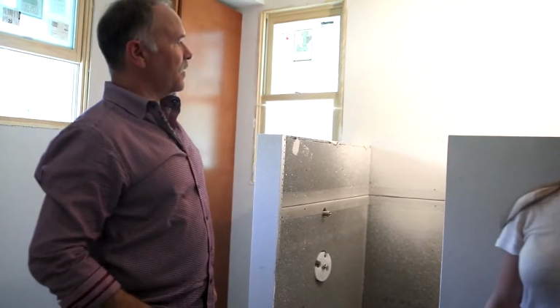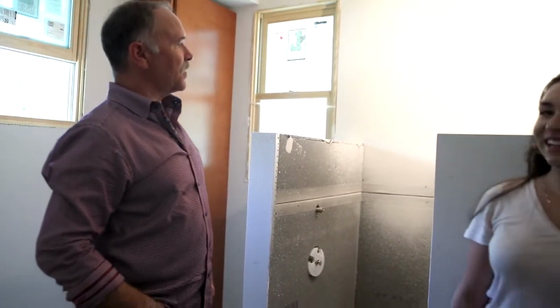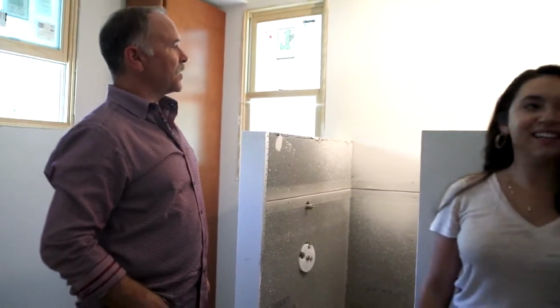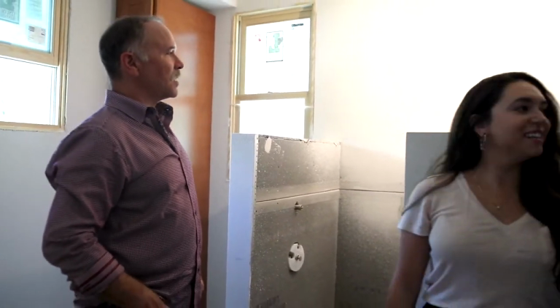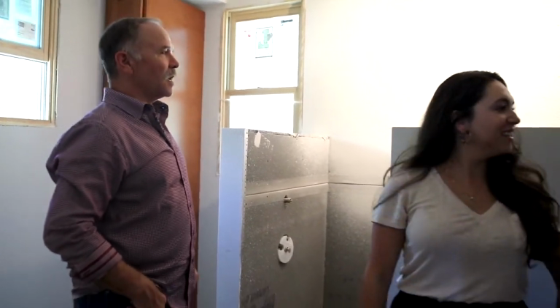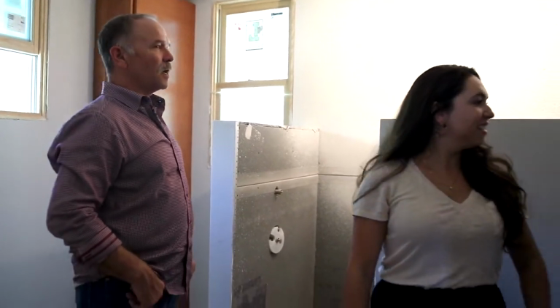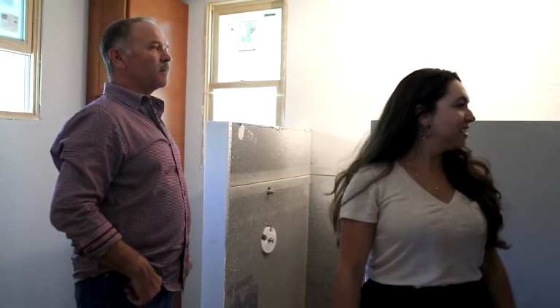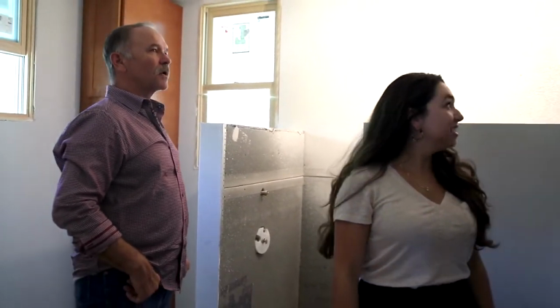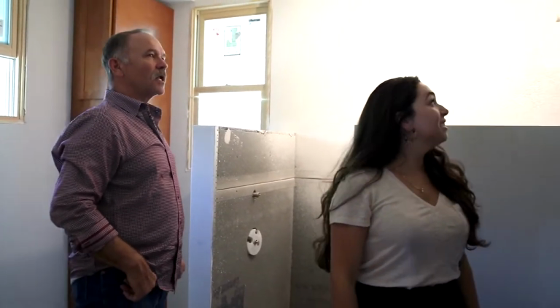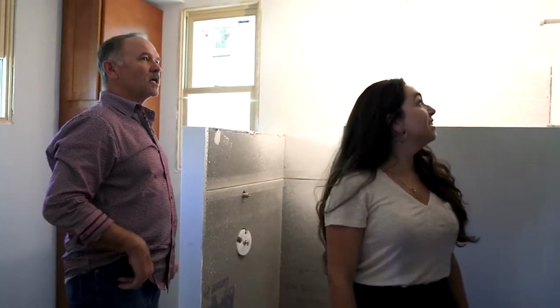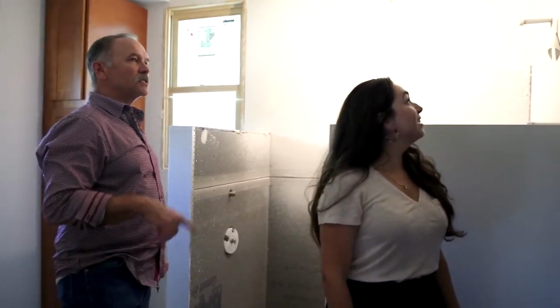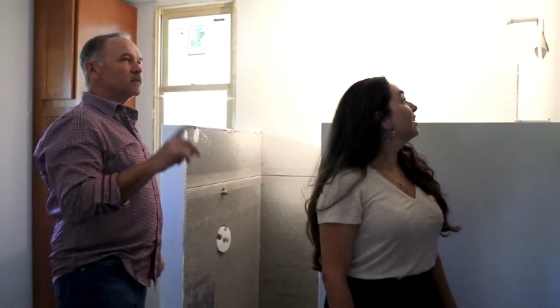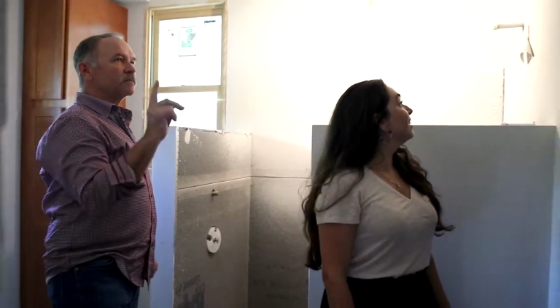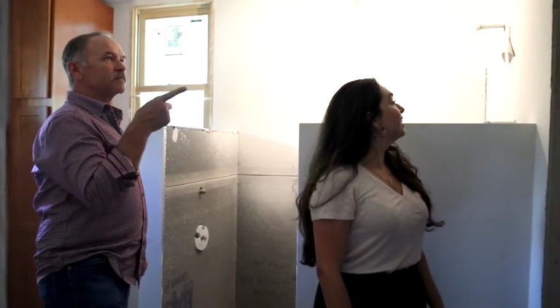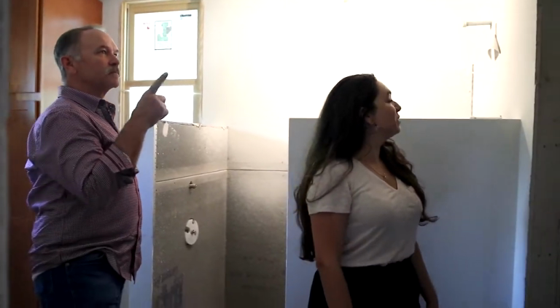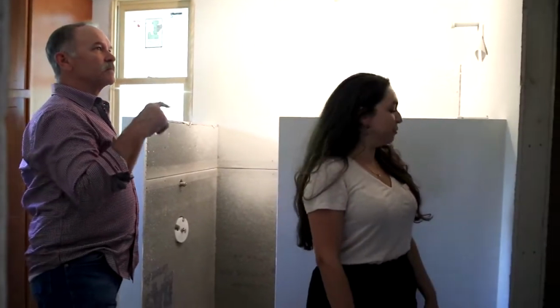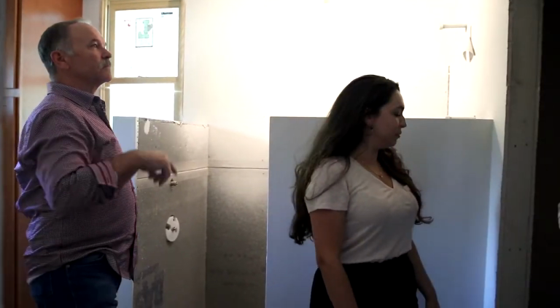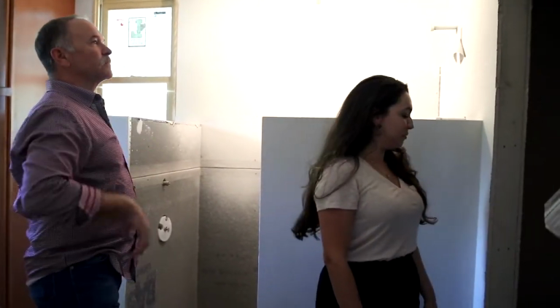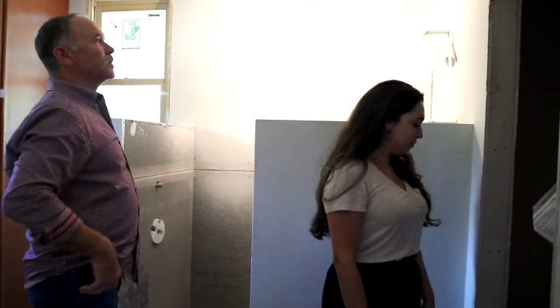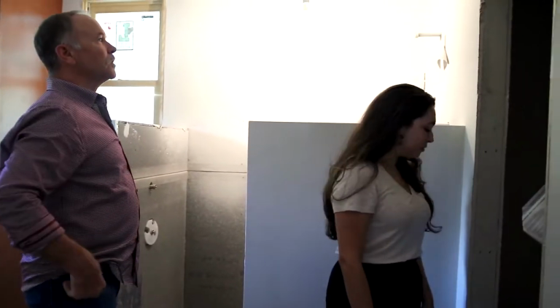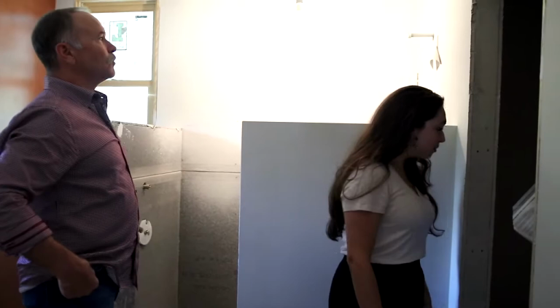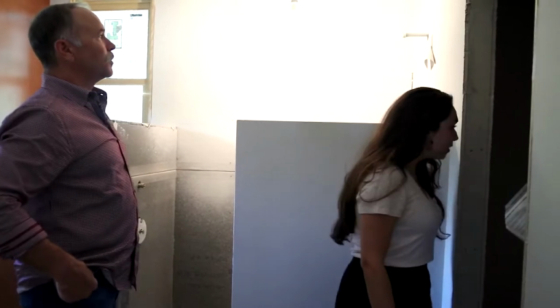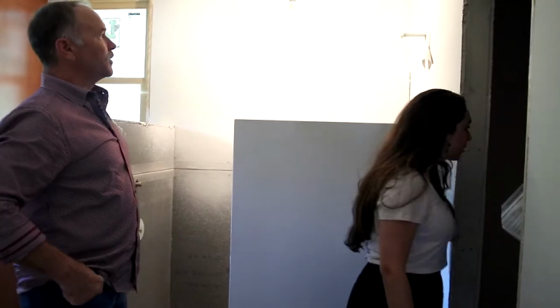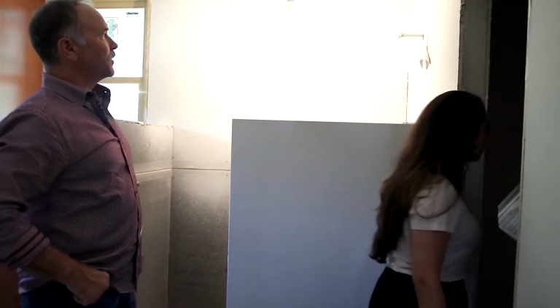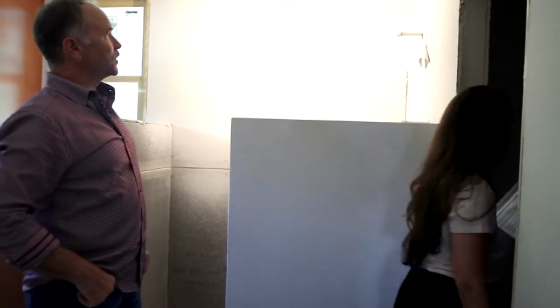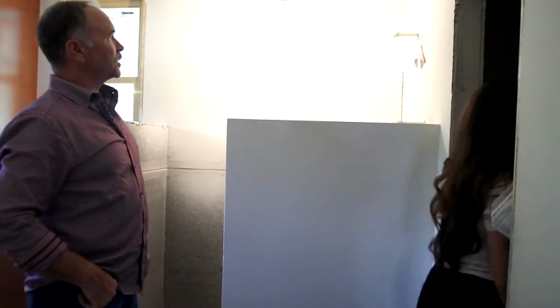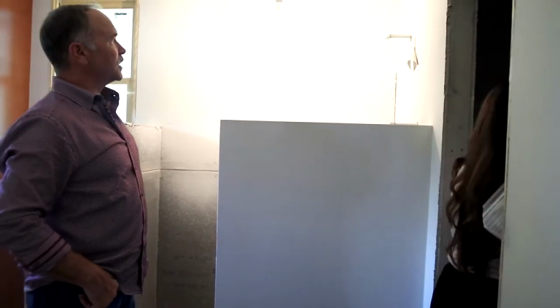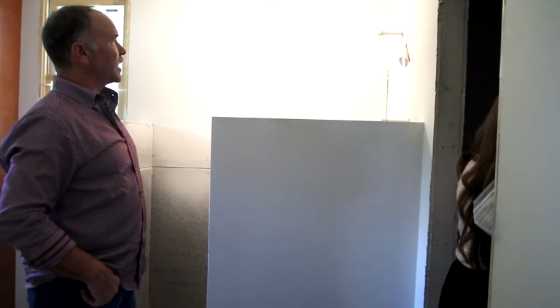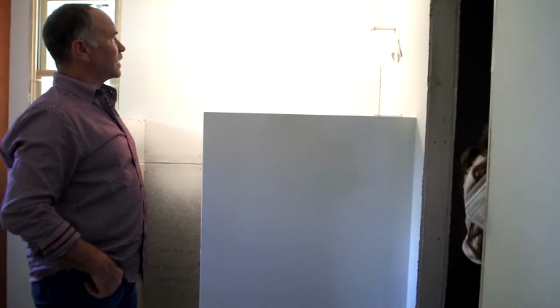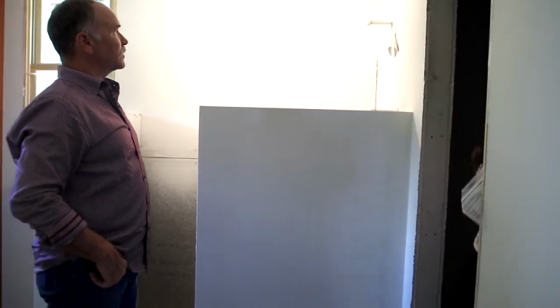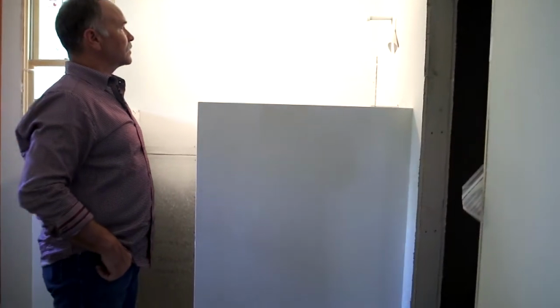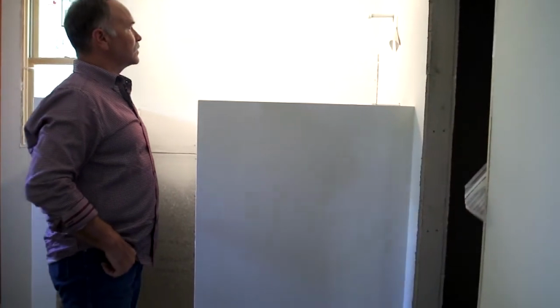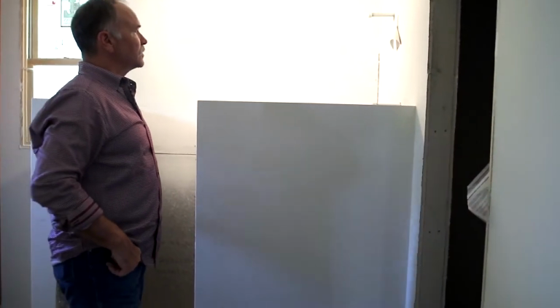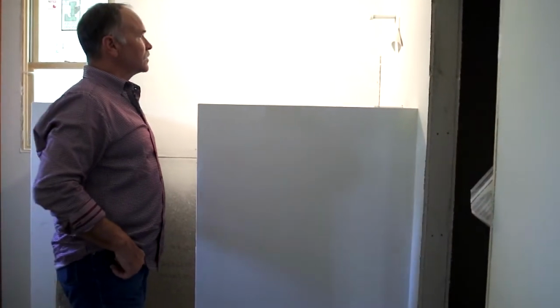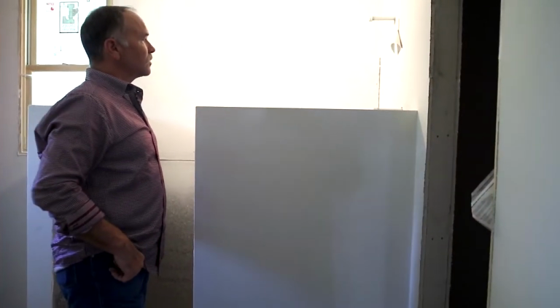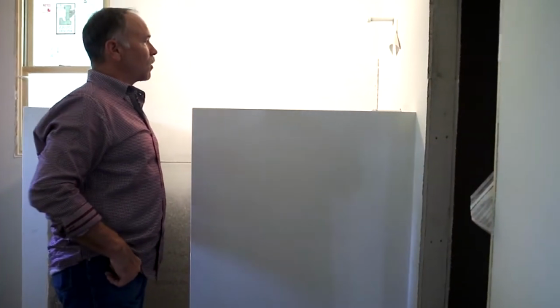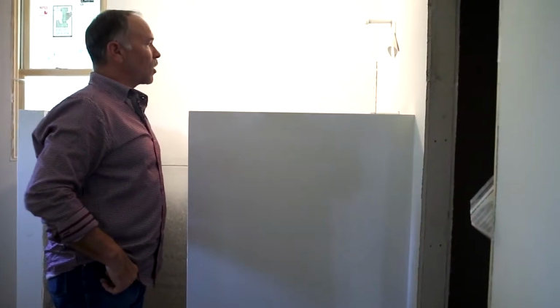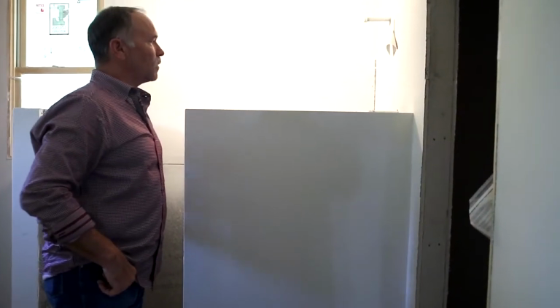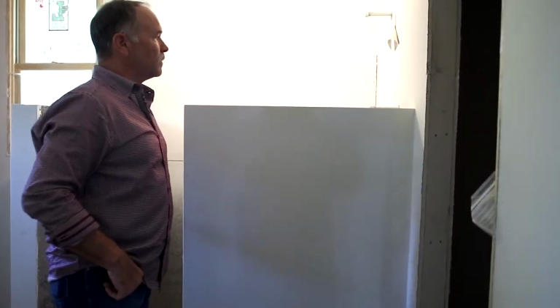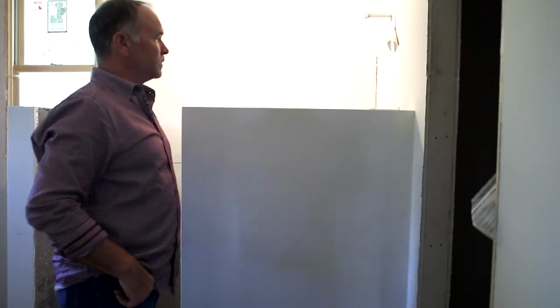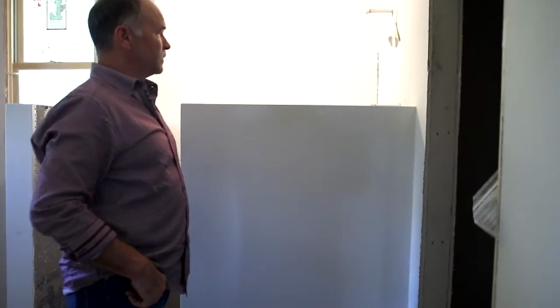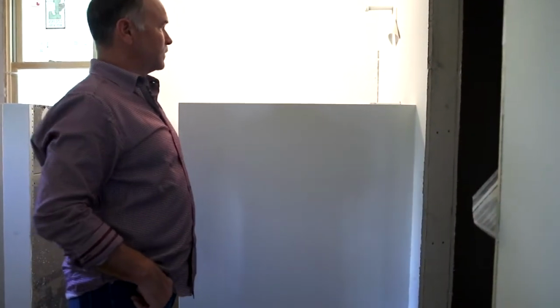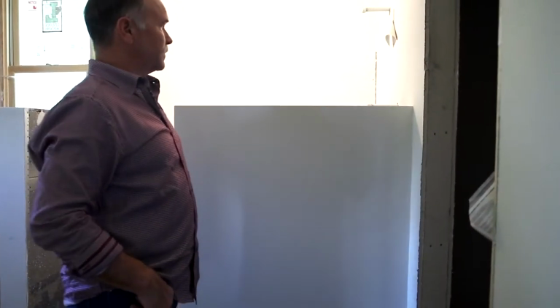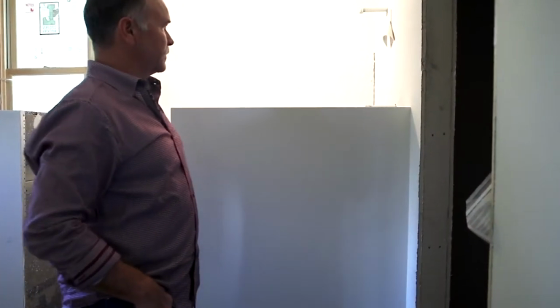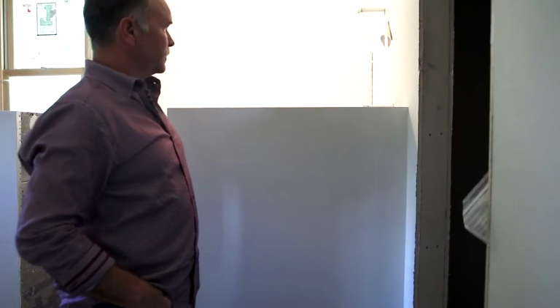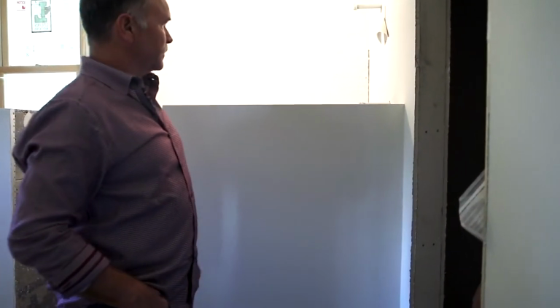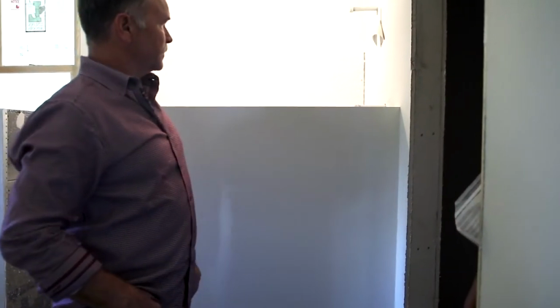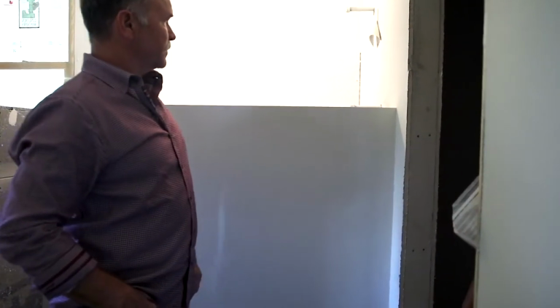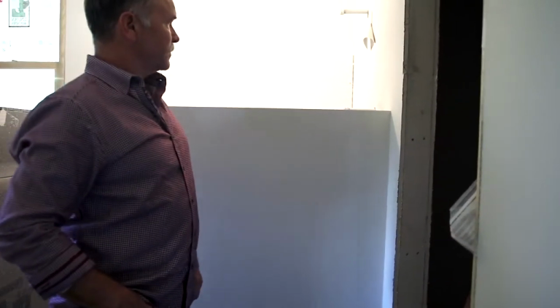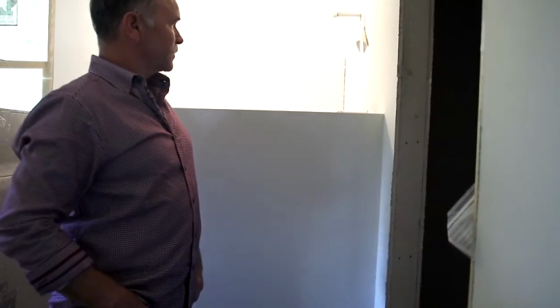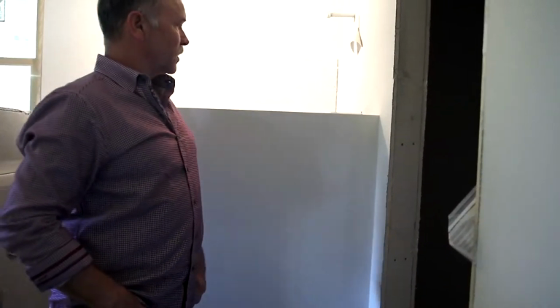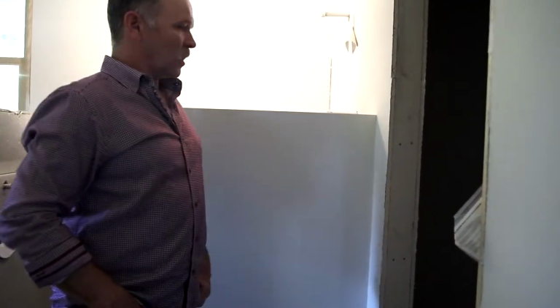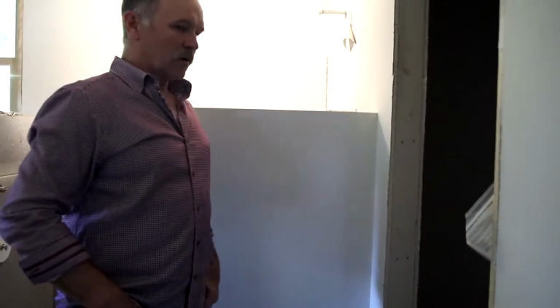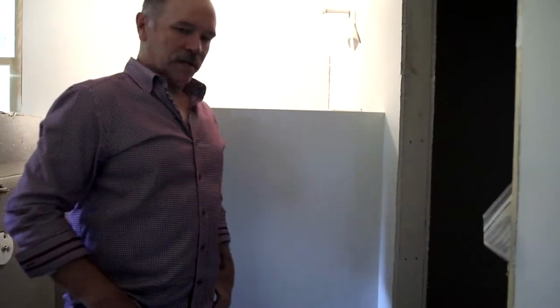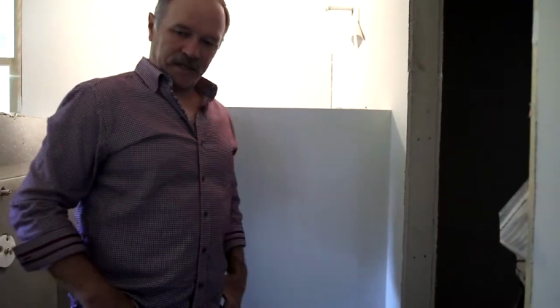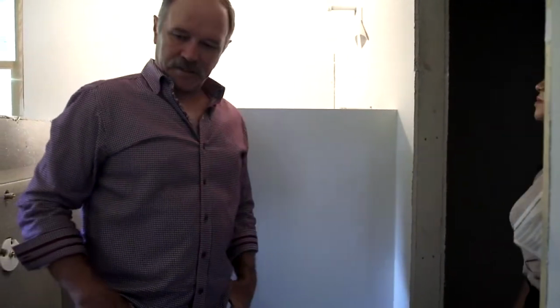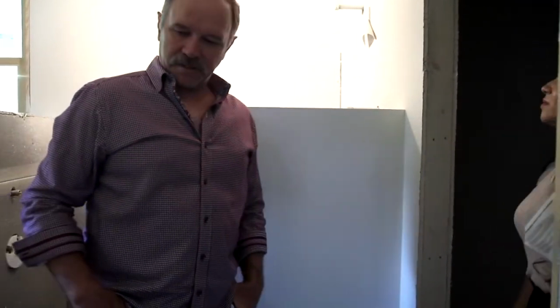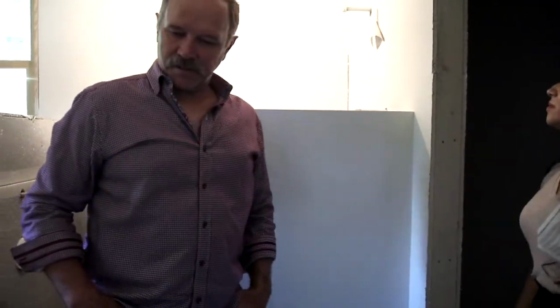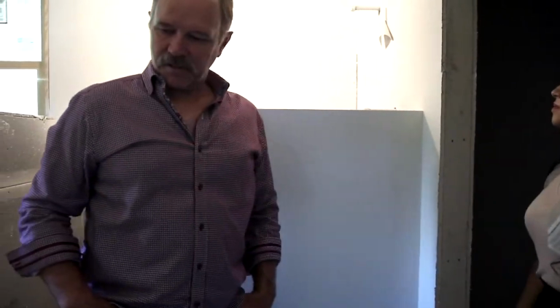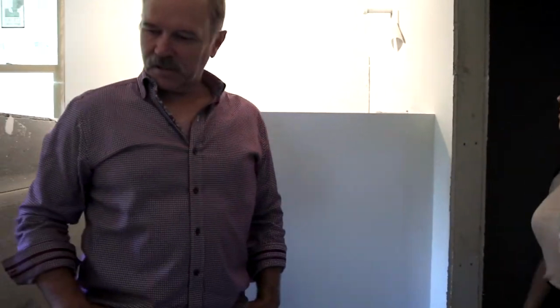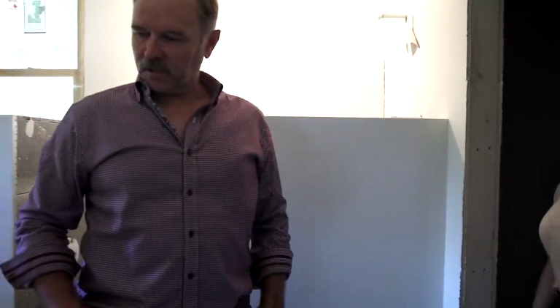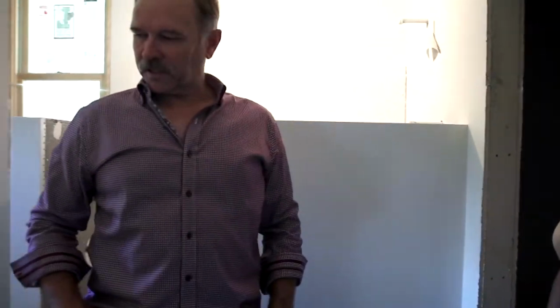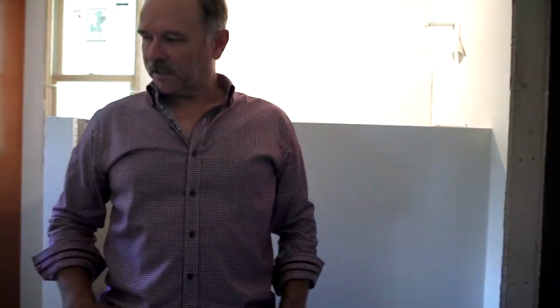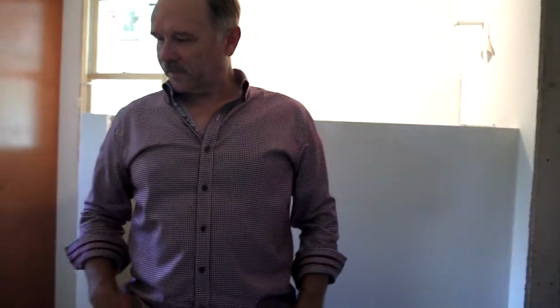And the closet — we'll be finishing that out tomorrow. Alright. Looking good.